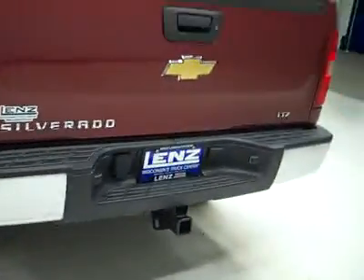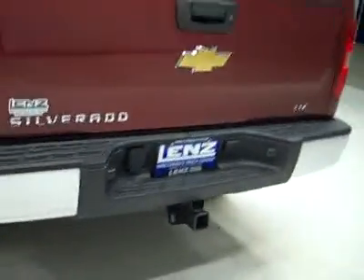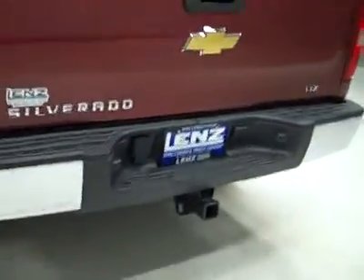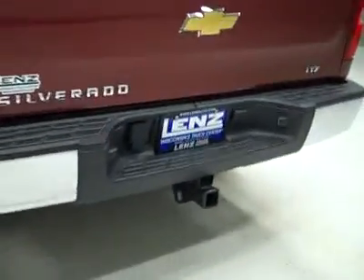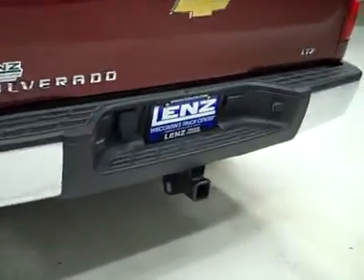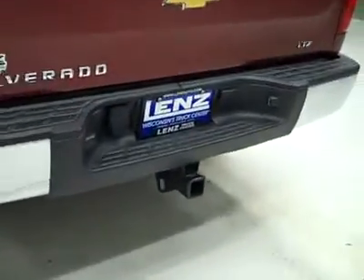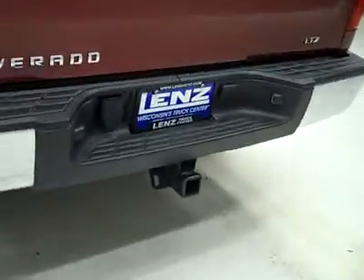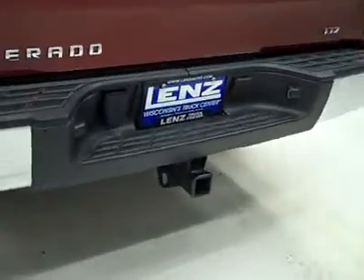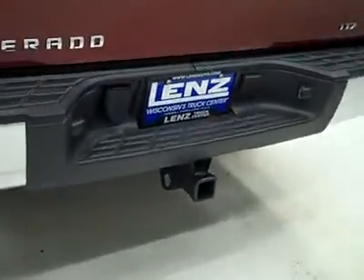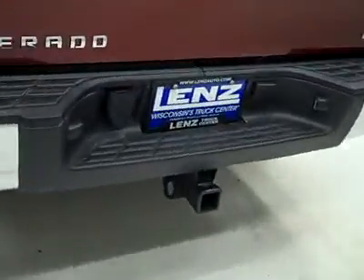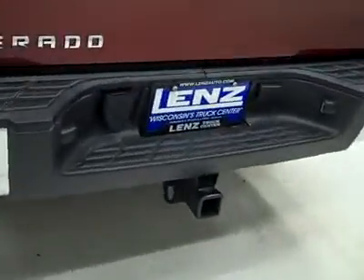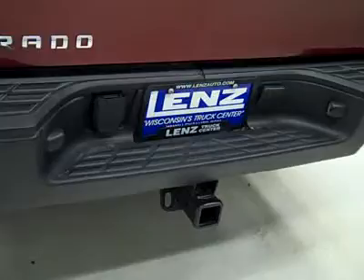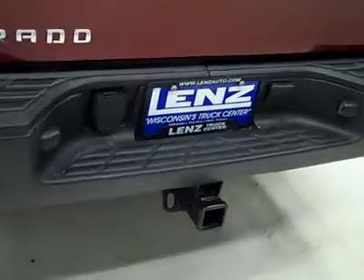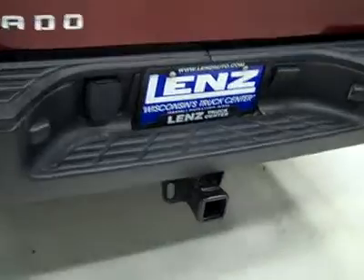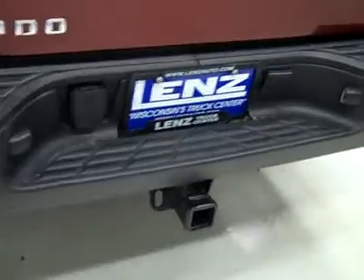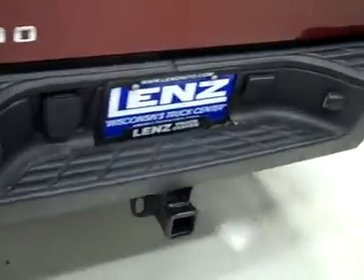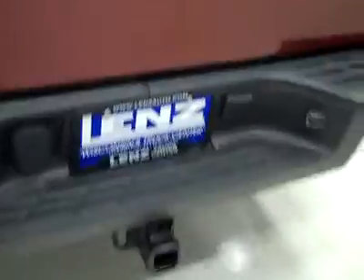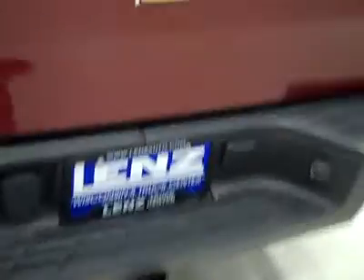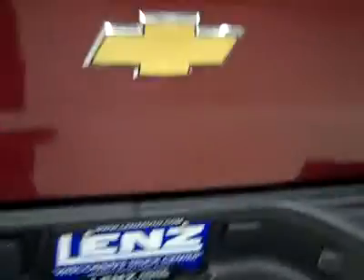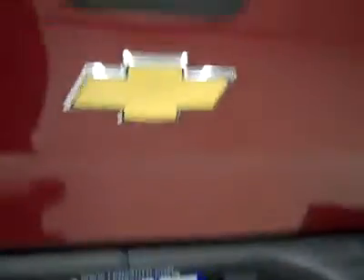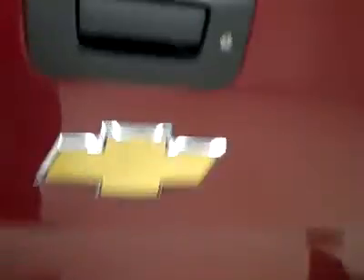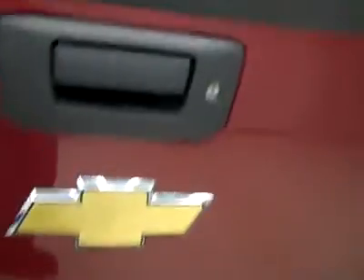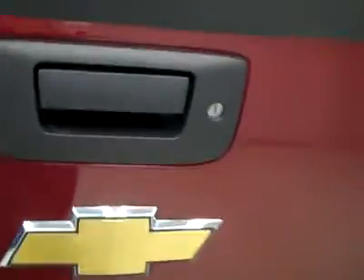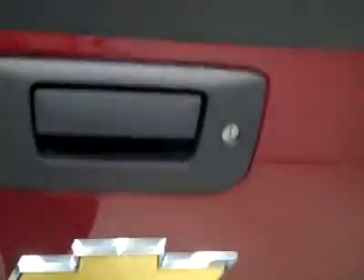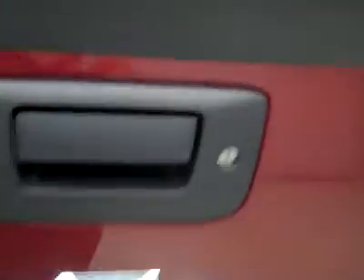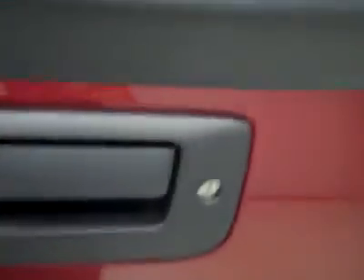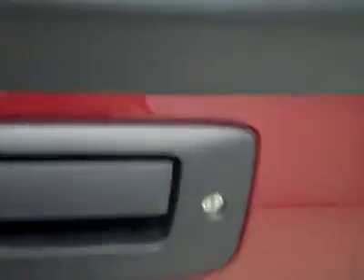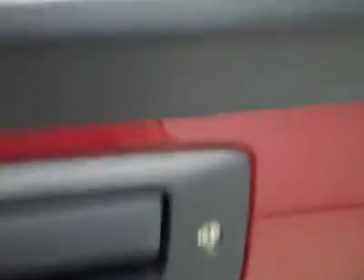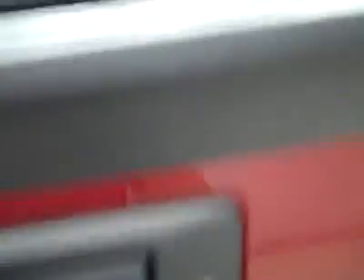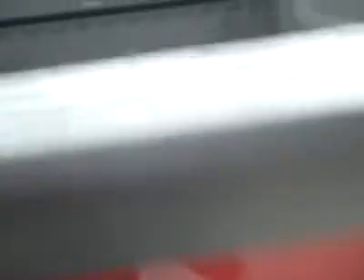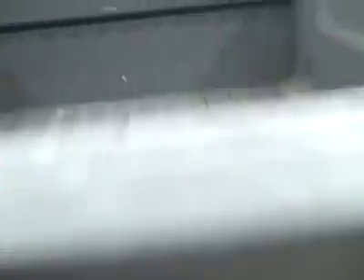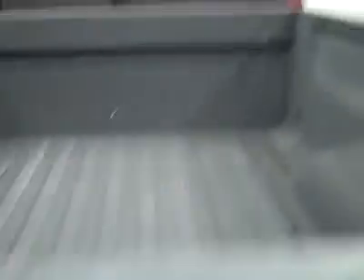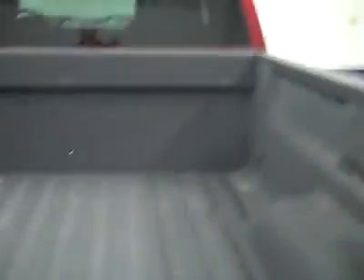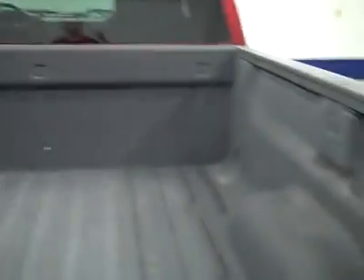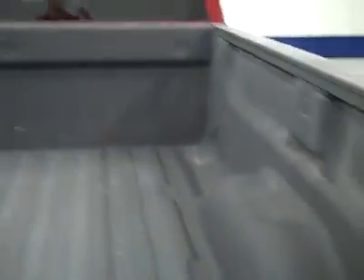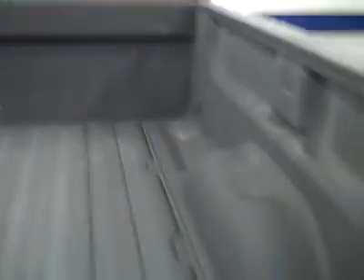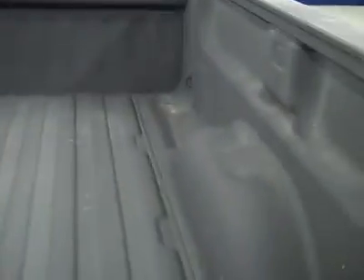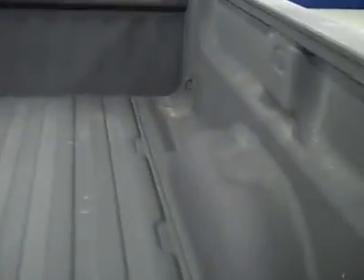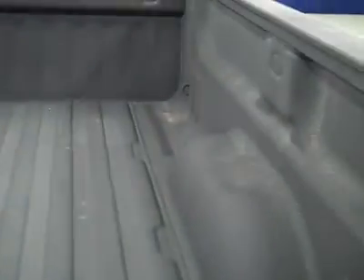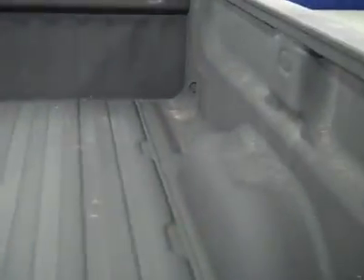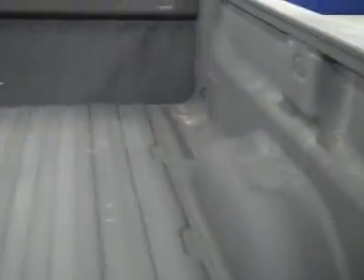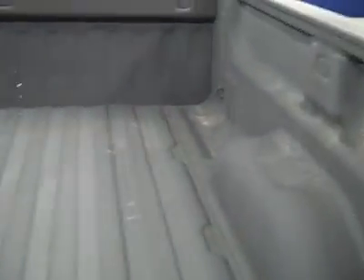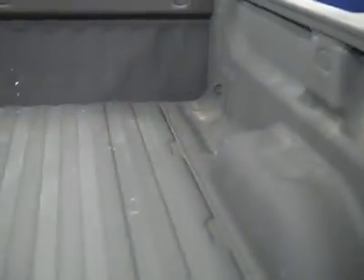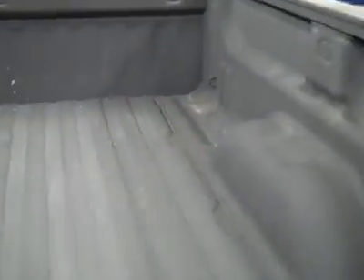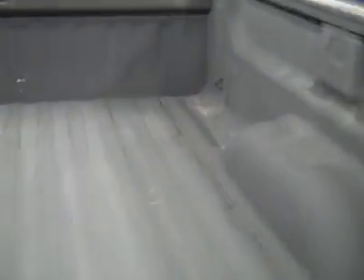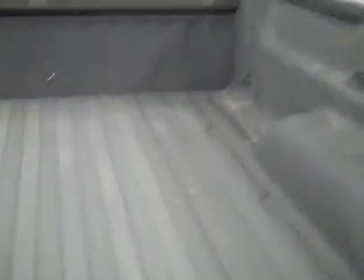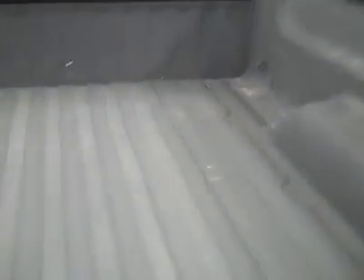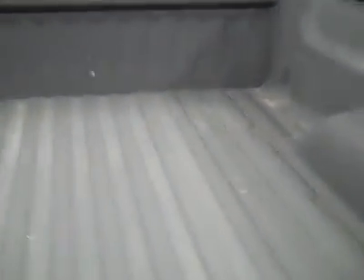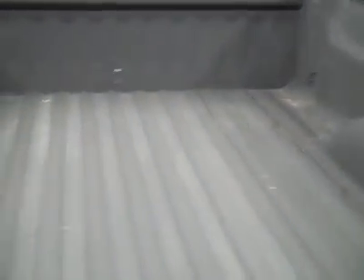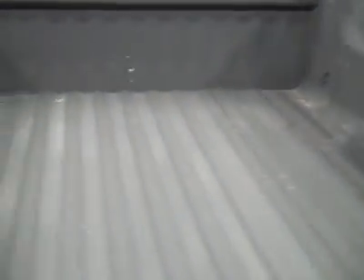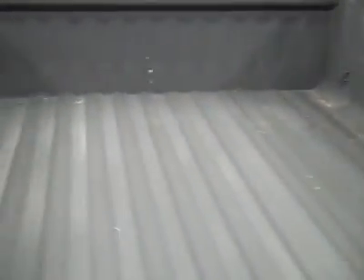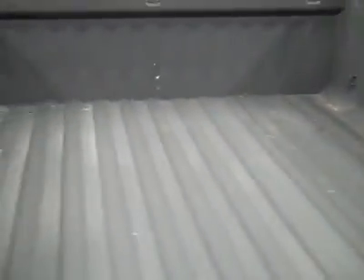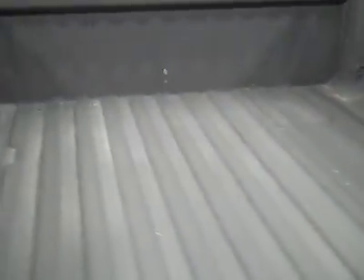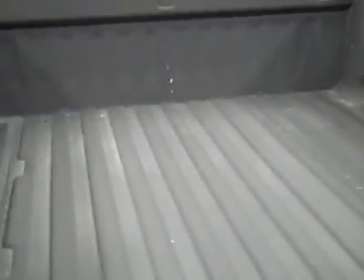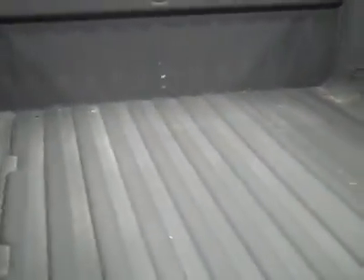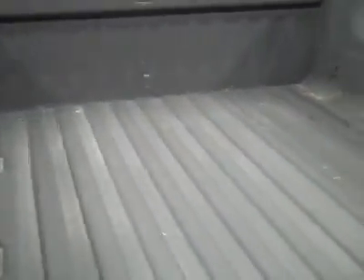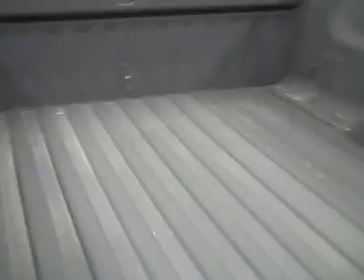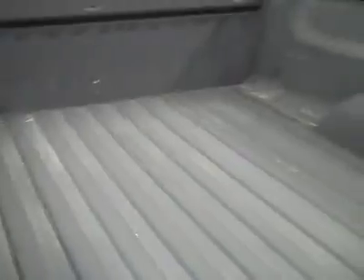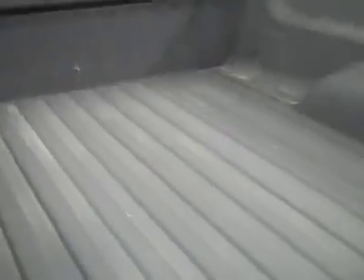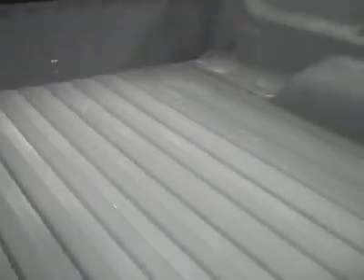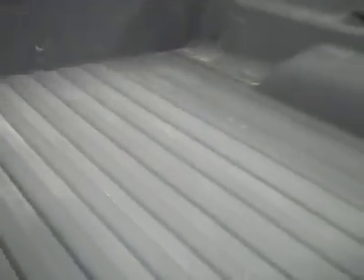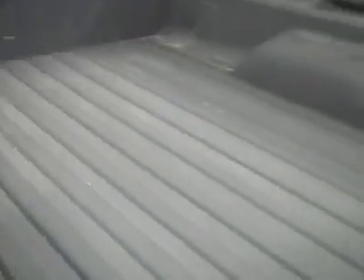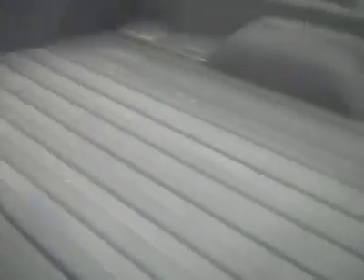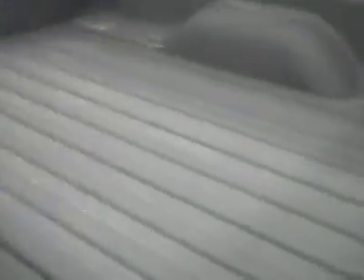A hitch, transmission cooler, and wiring are part of the towing package. It's a locking tailgate, and the bed itself has a spray-on bed liner — Line-X — and that's in great shape too.